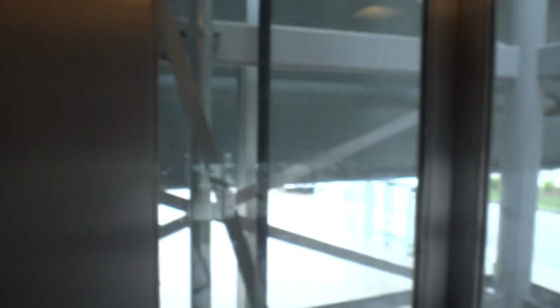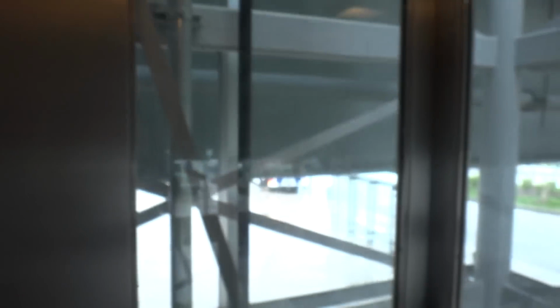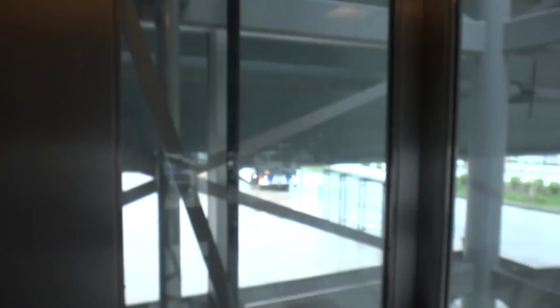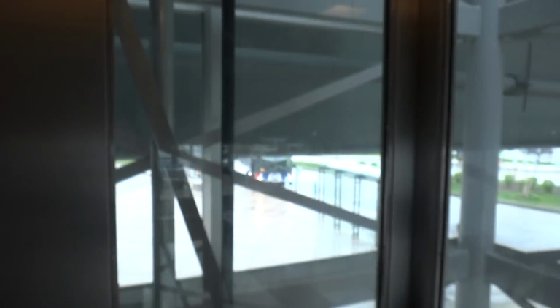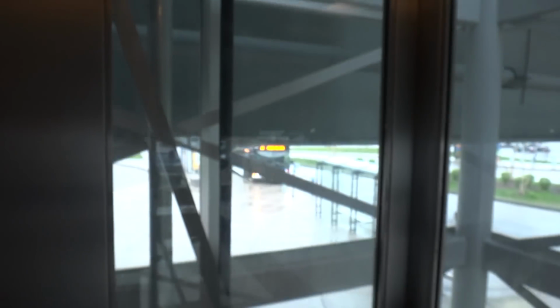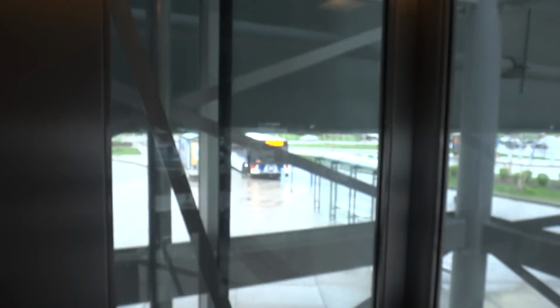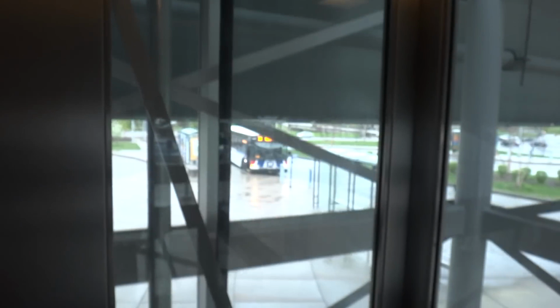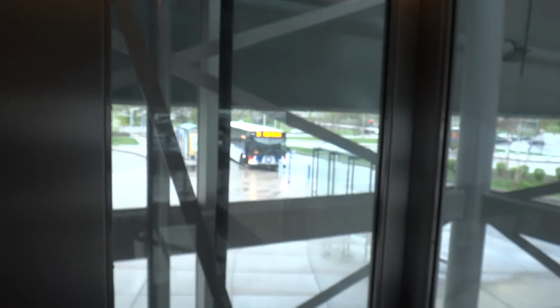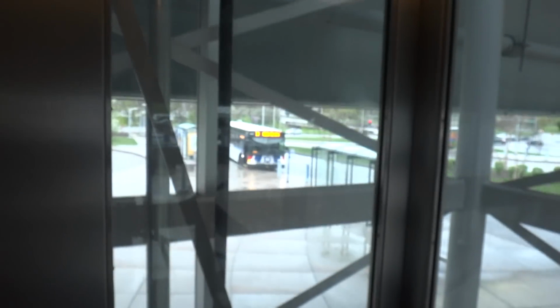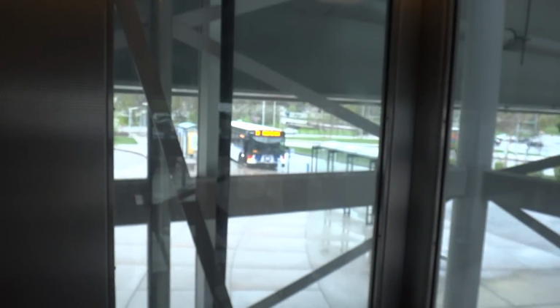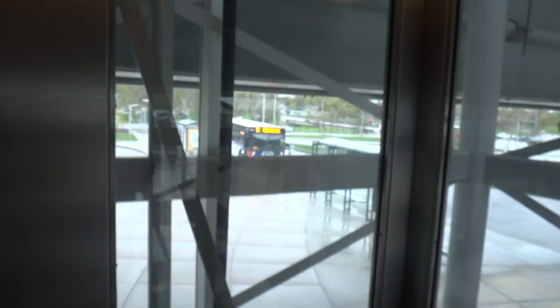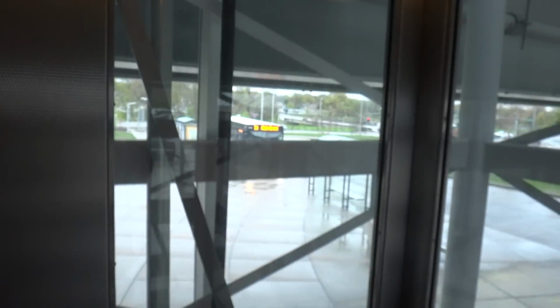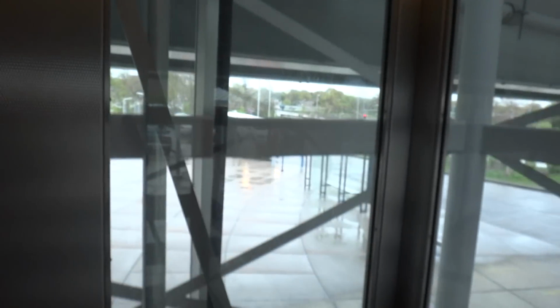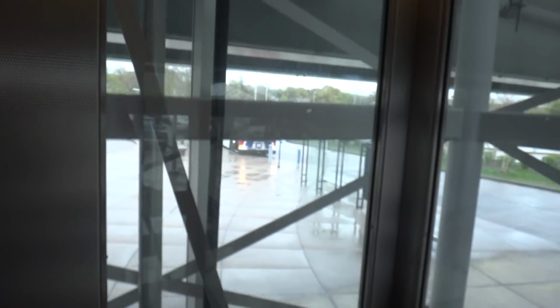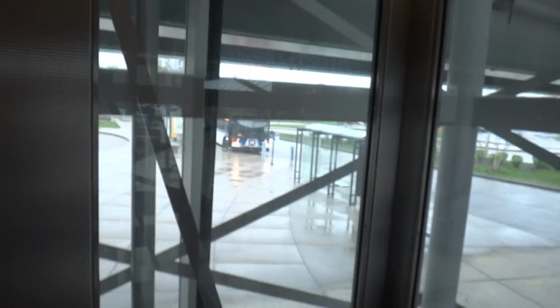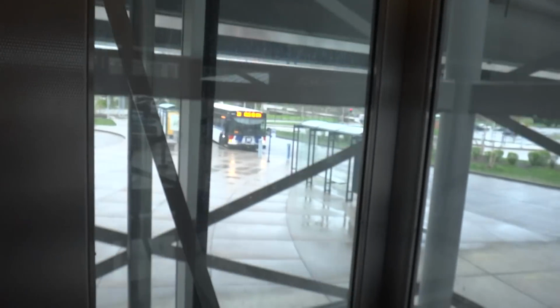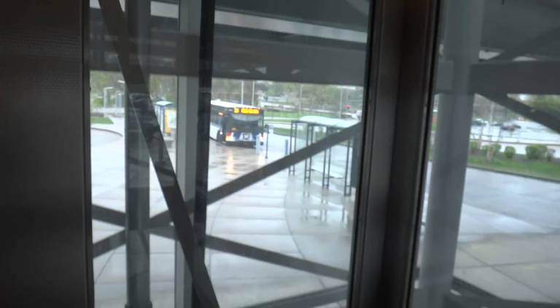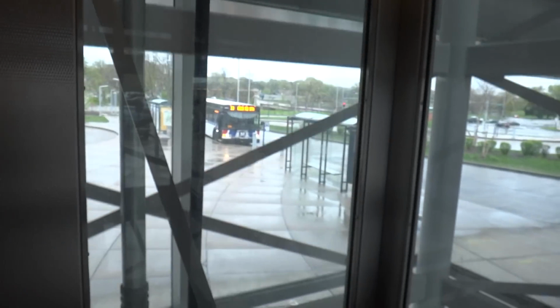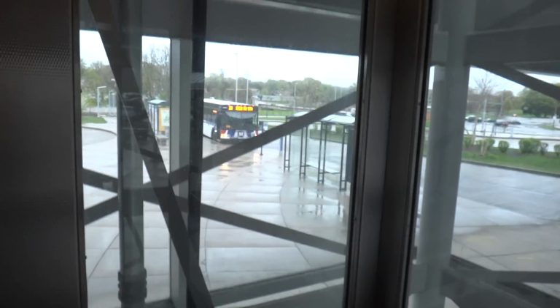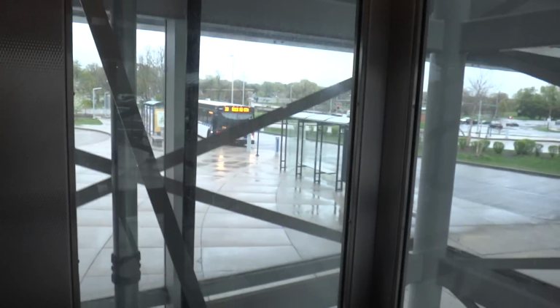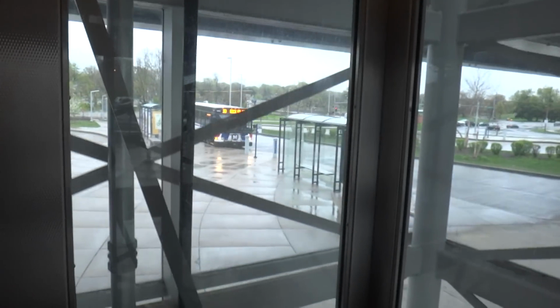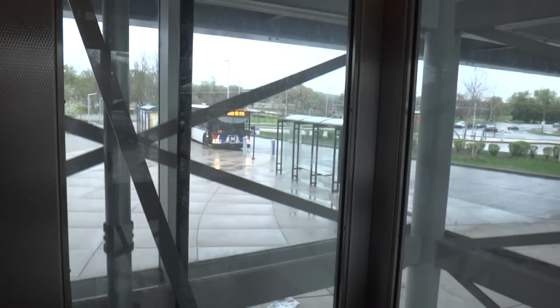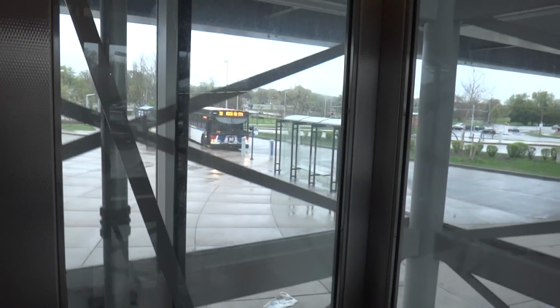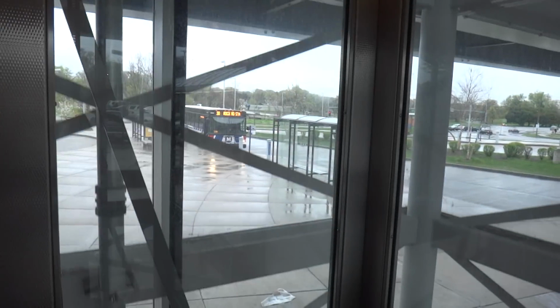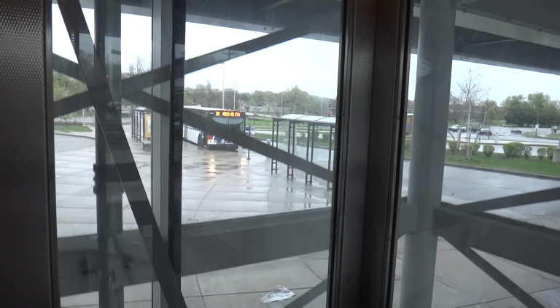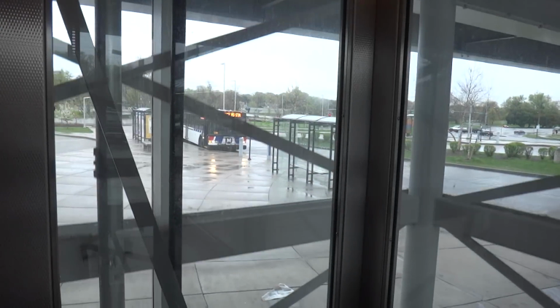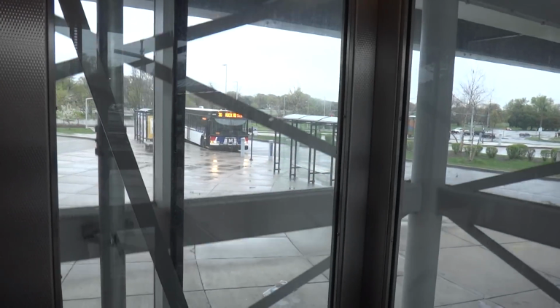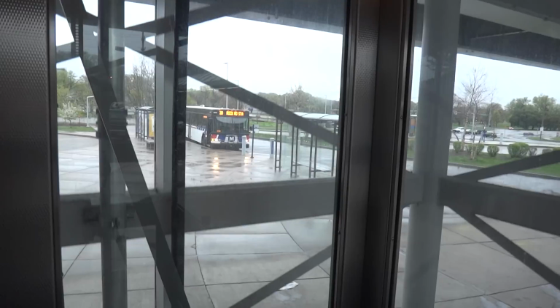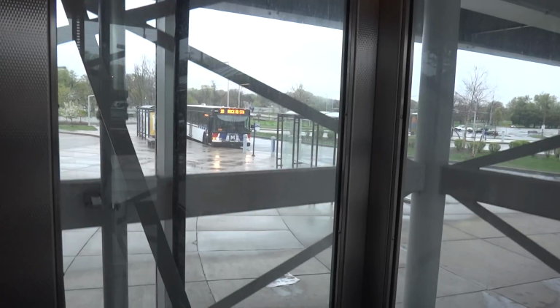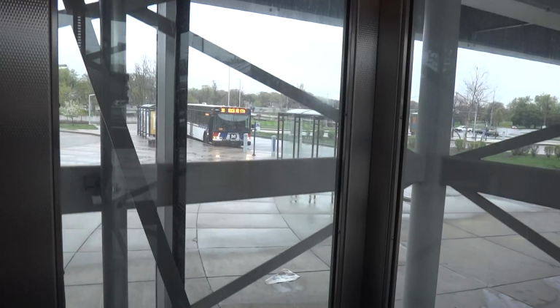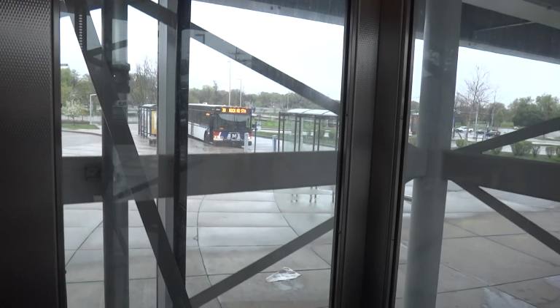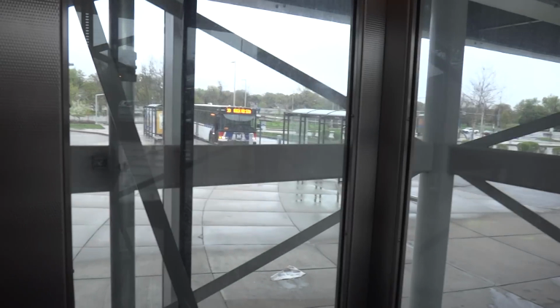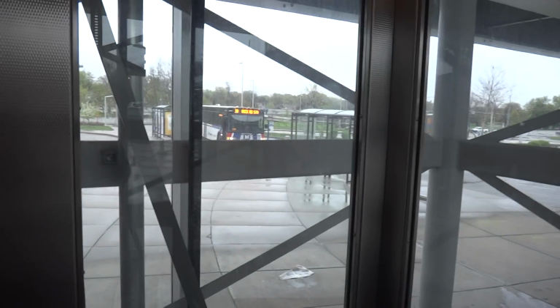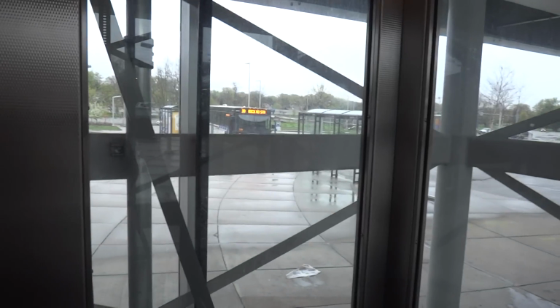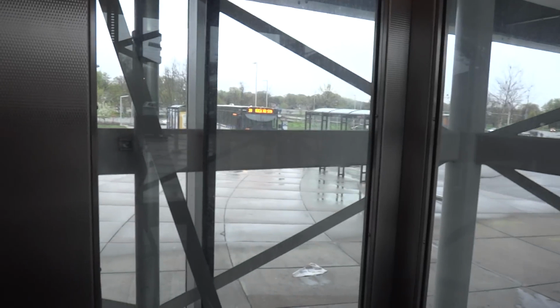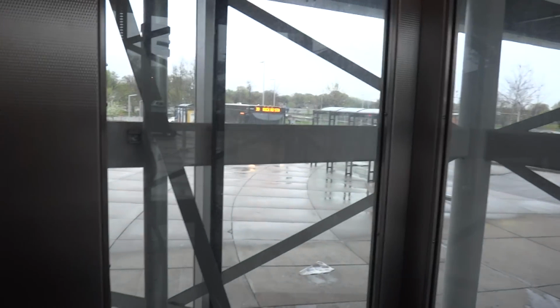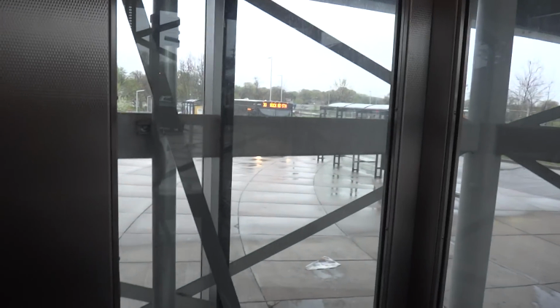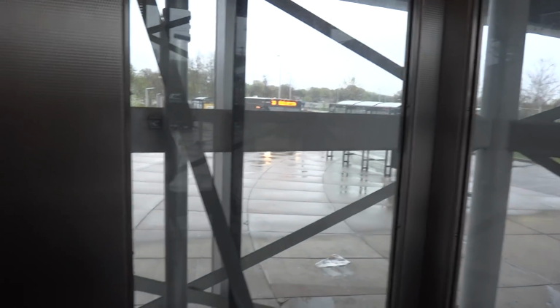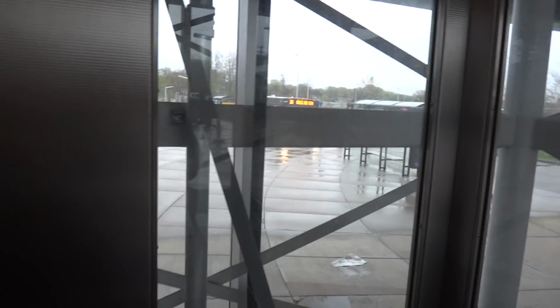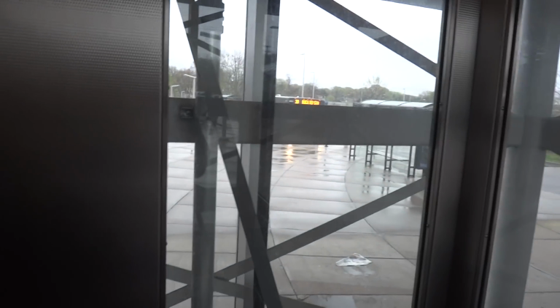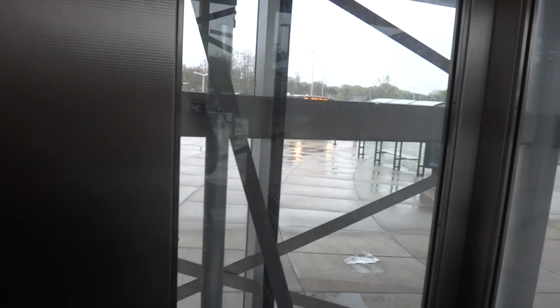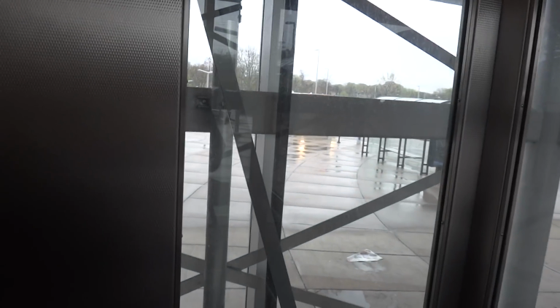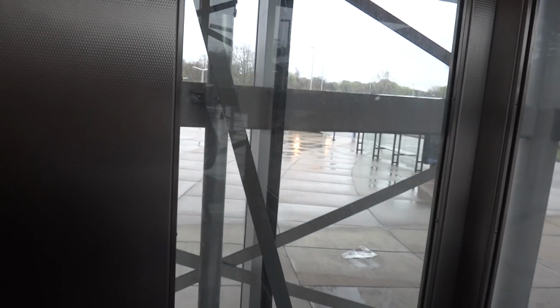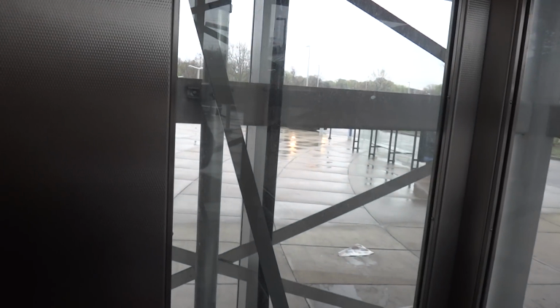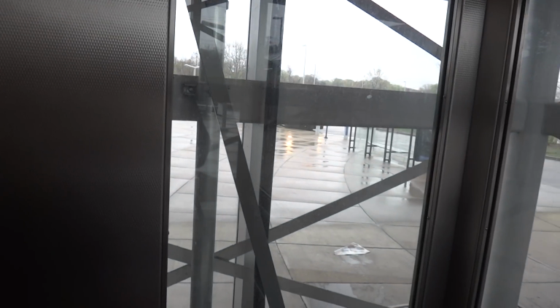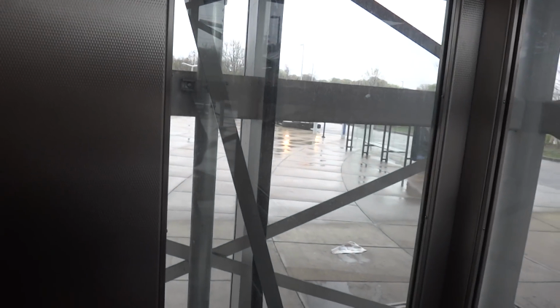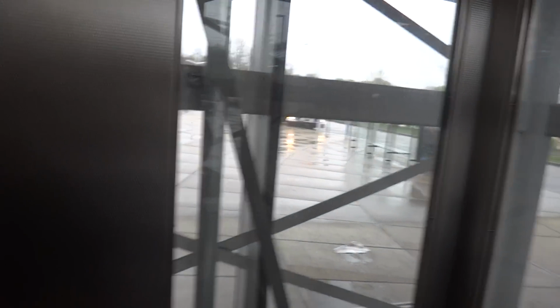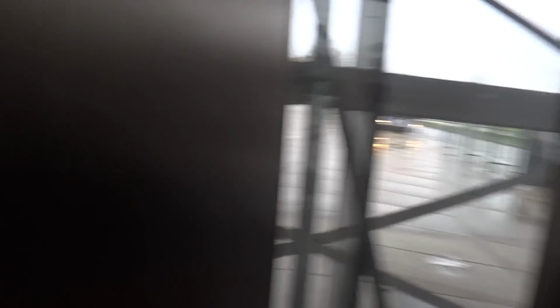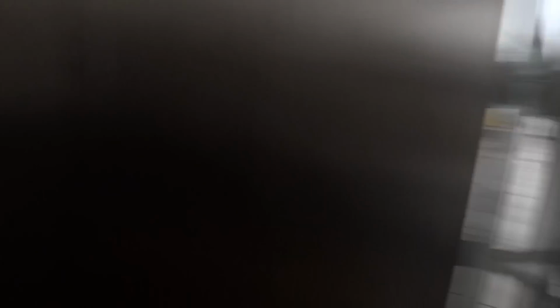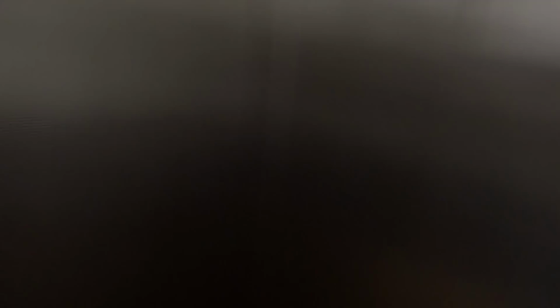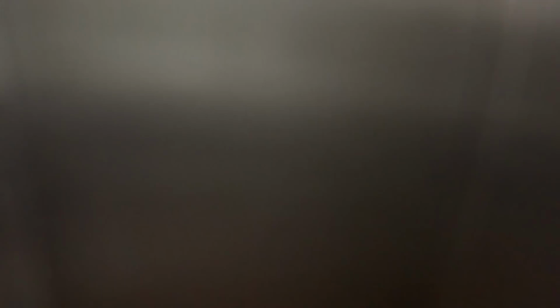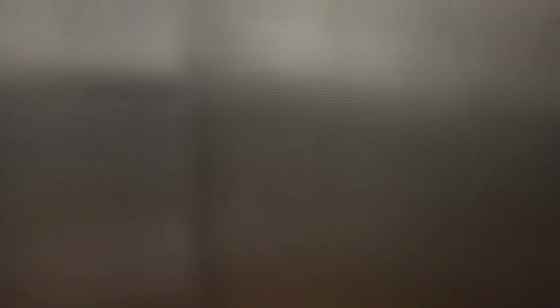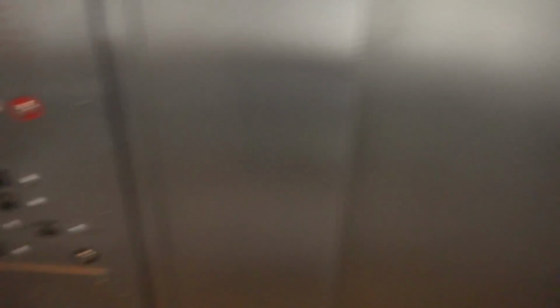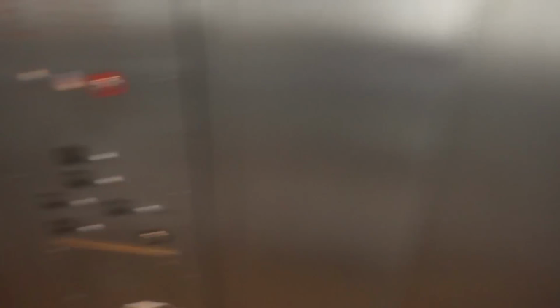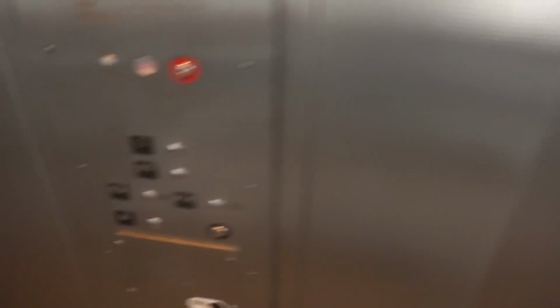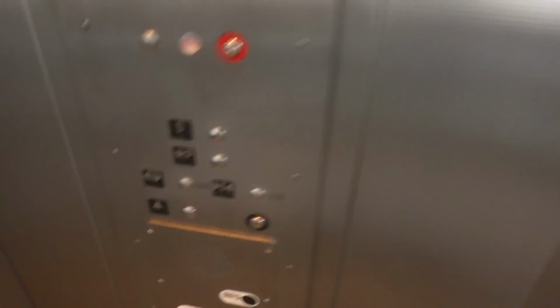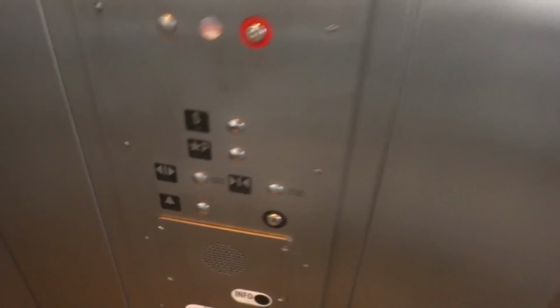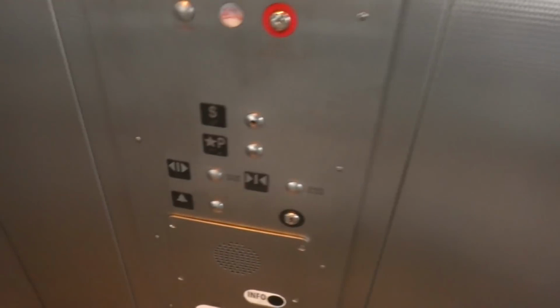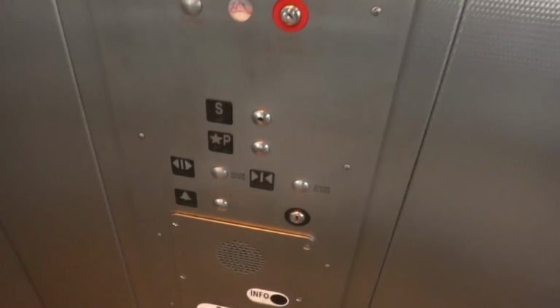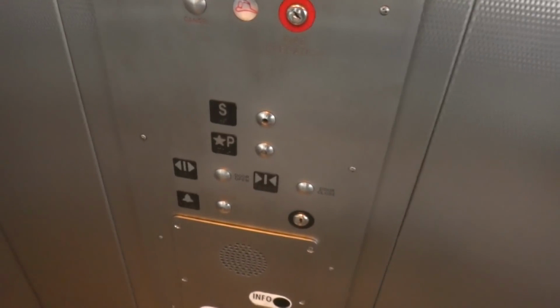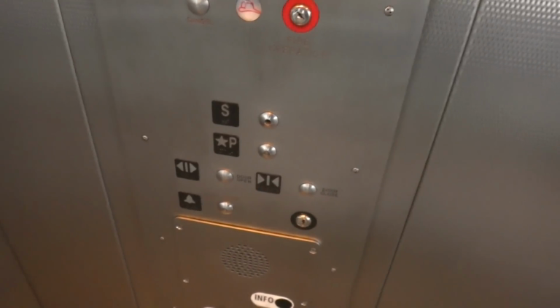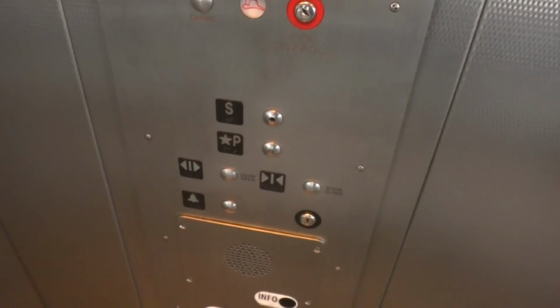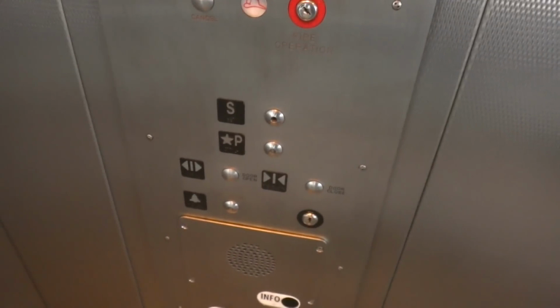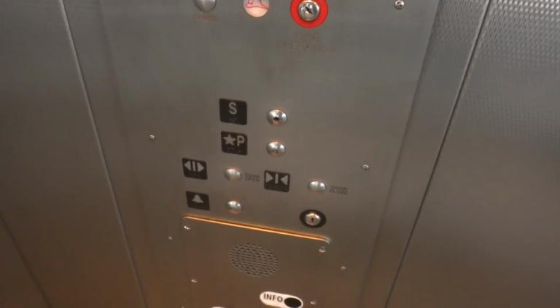Now we're coming back down here to ground level. Get a quick look at these buttons before the door opens.